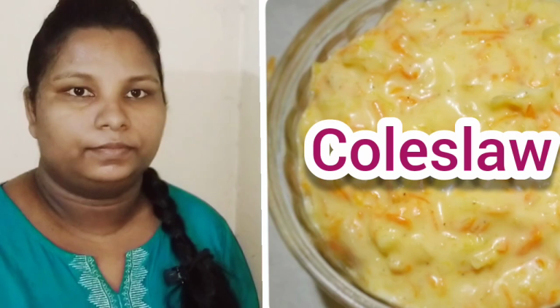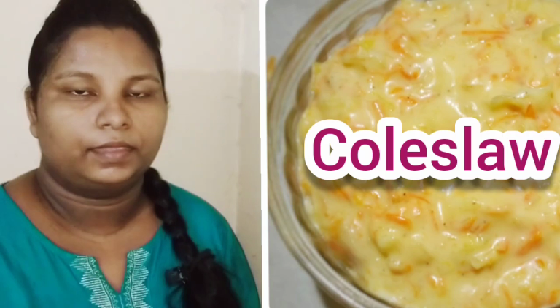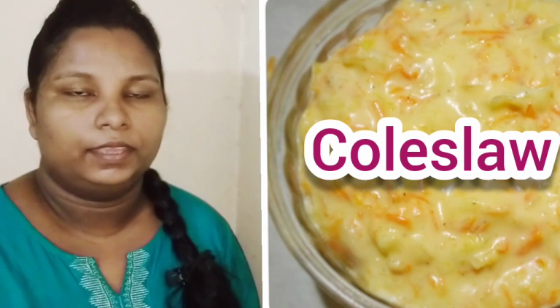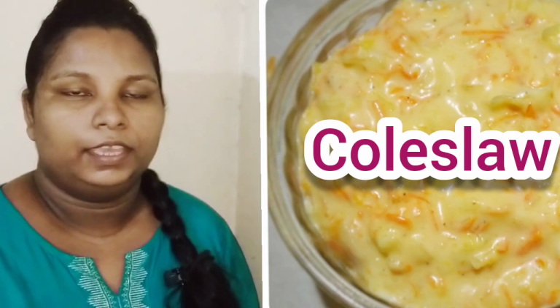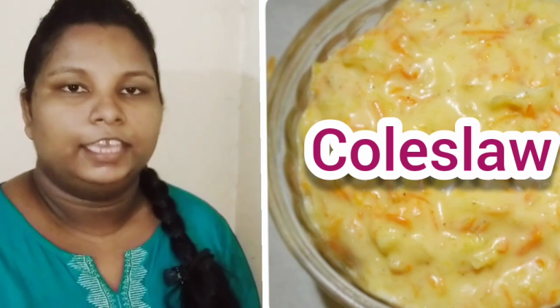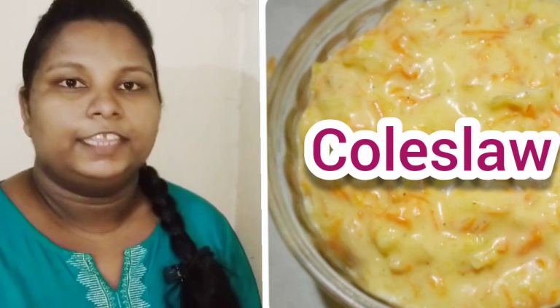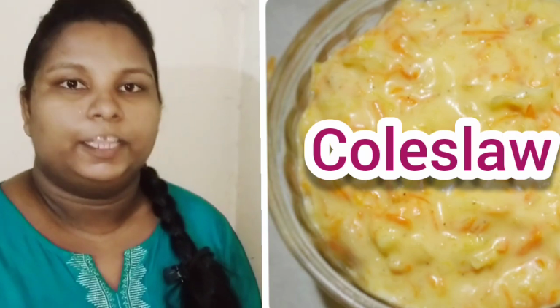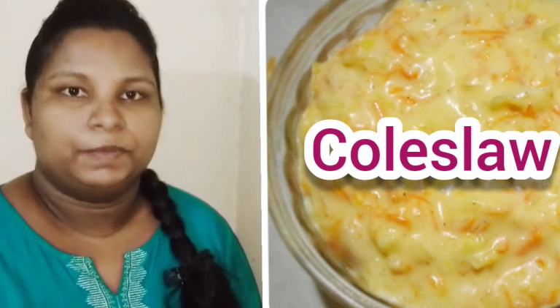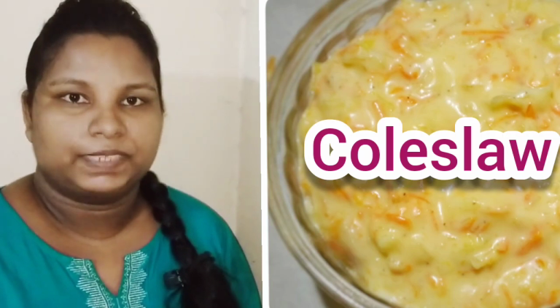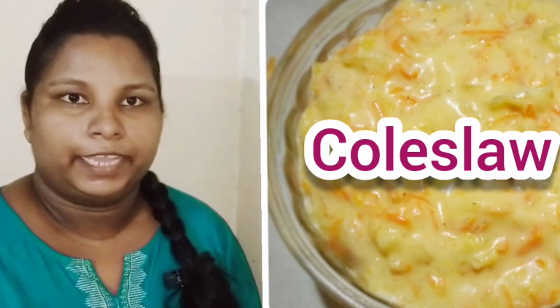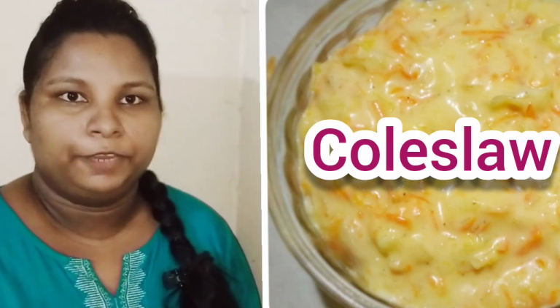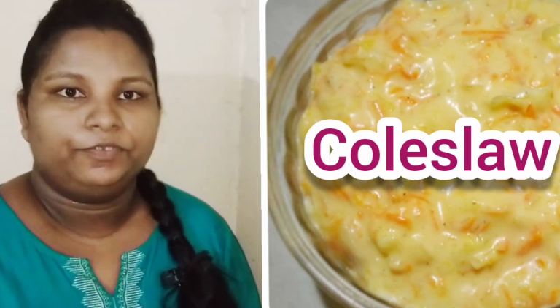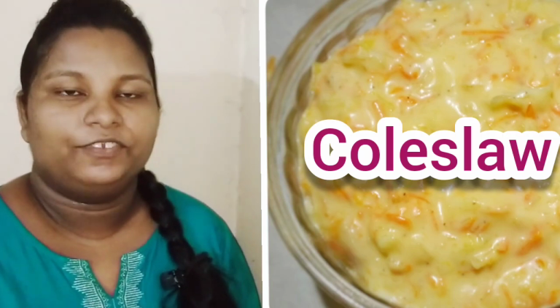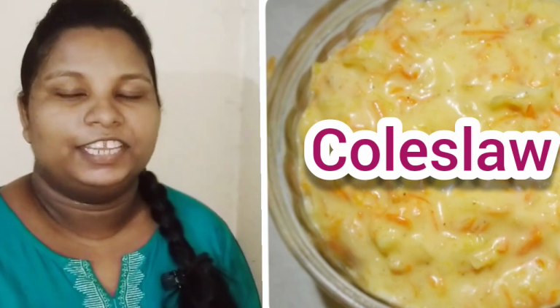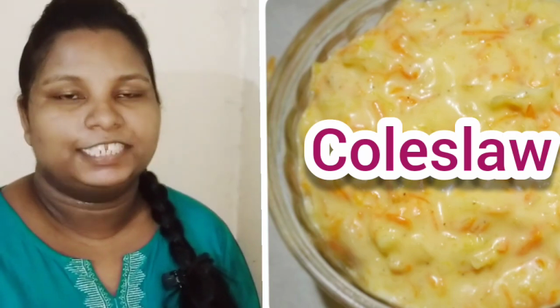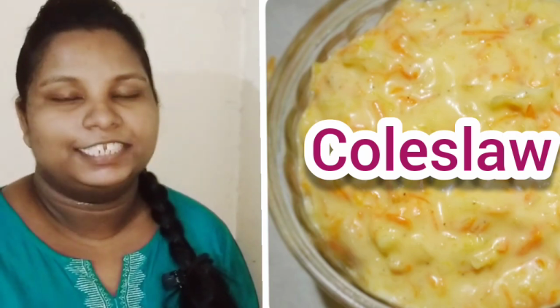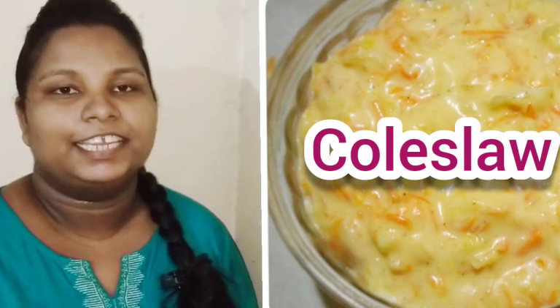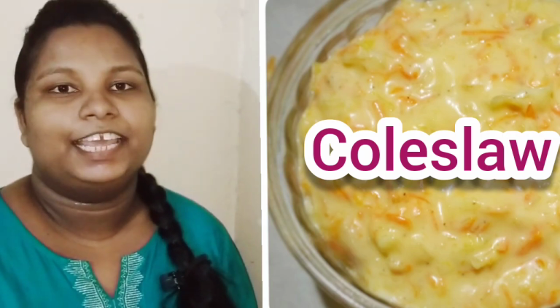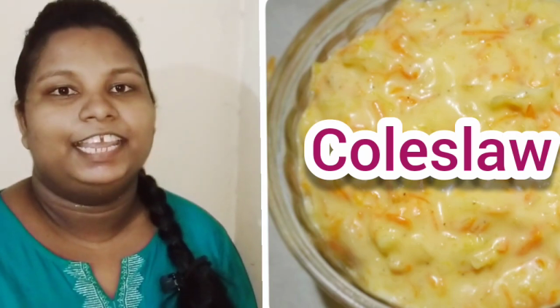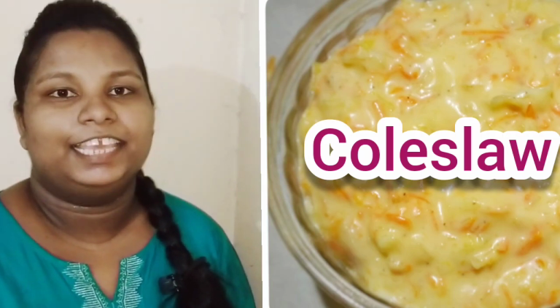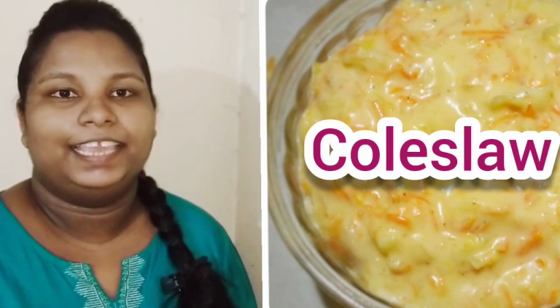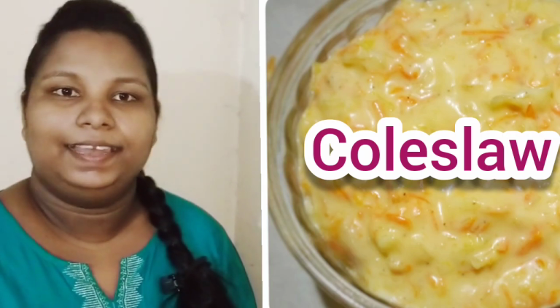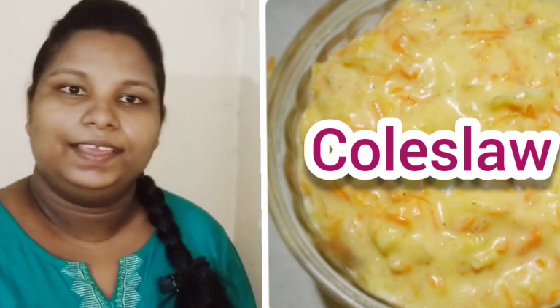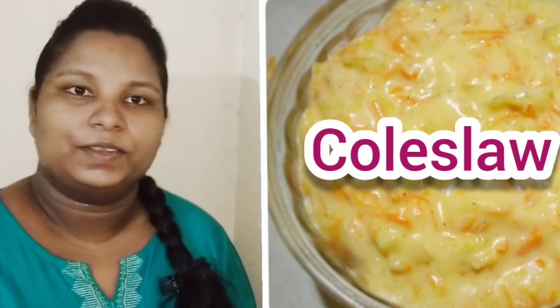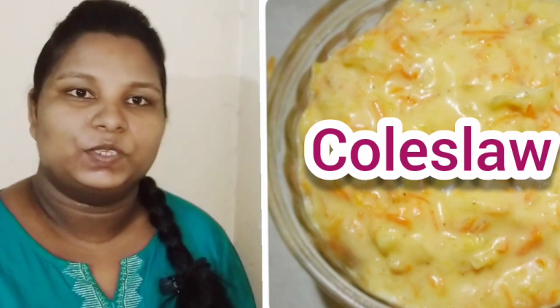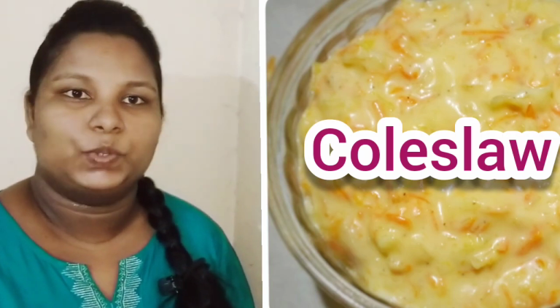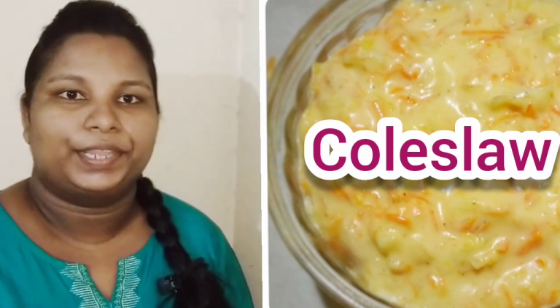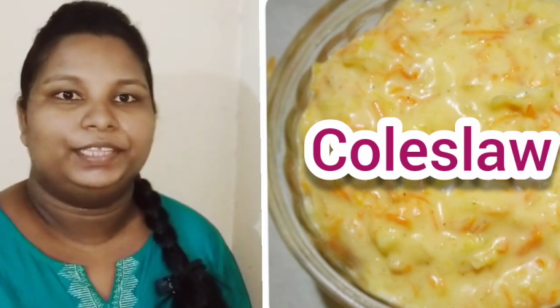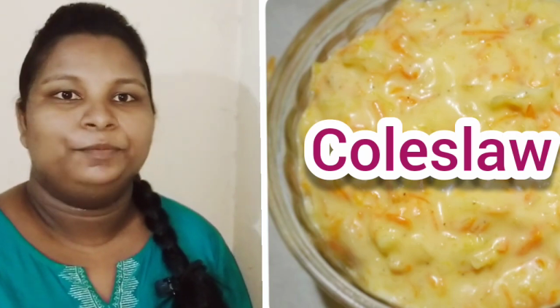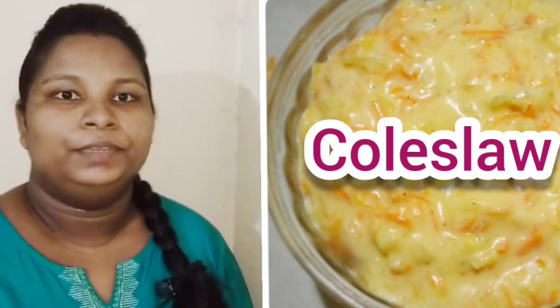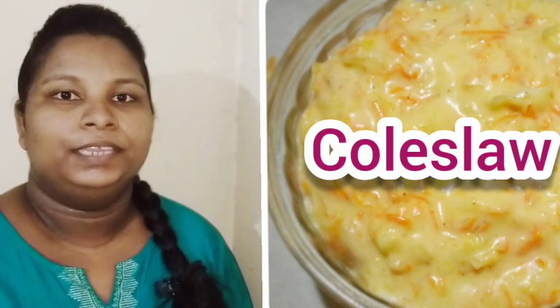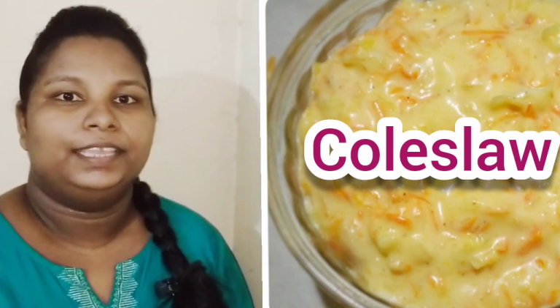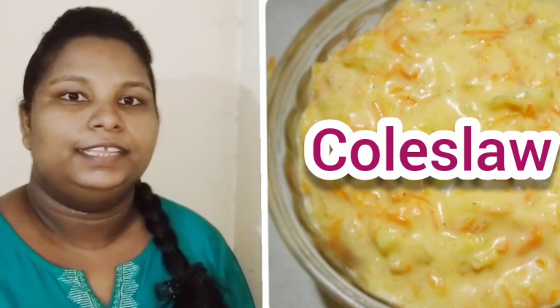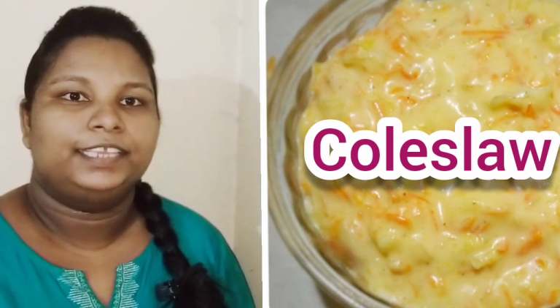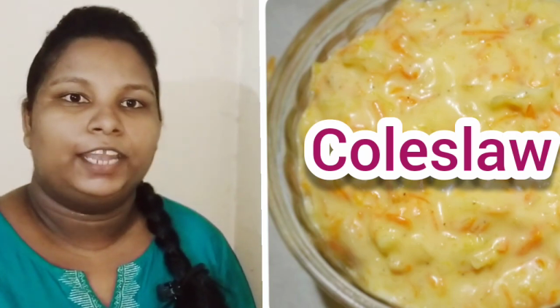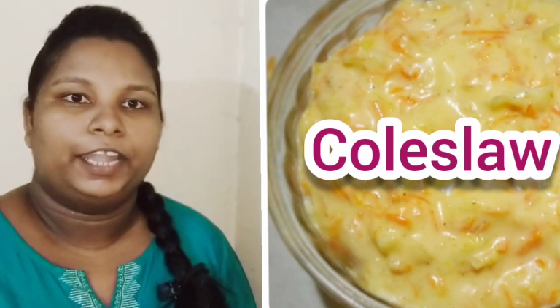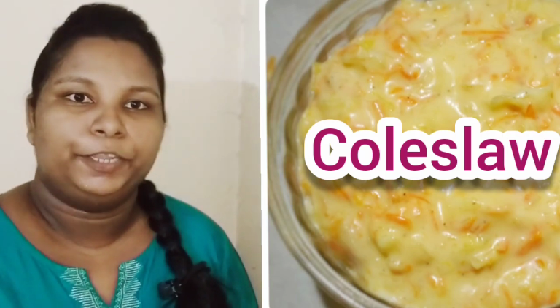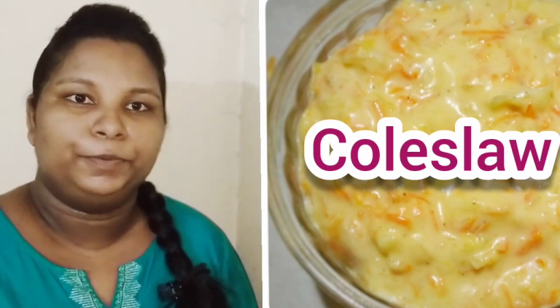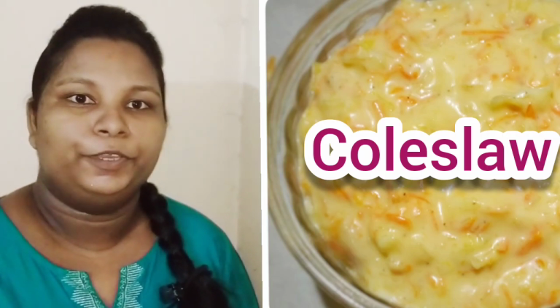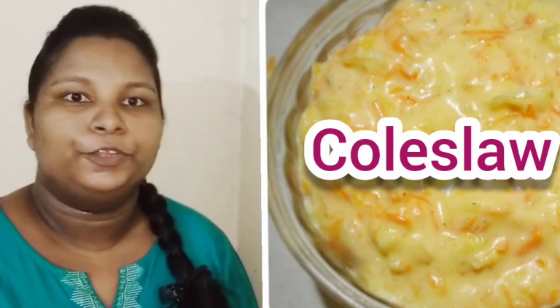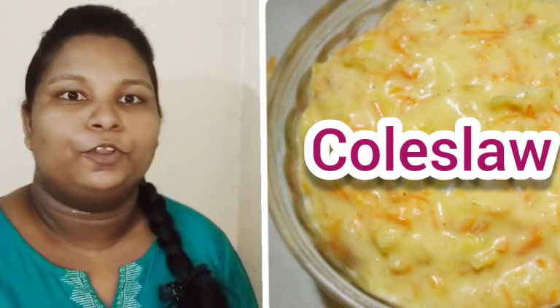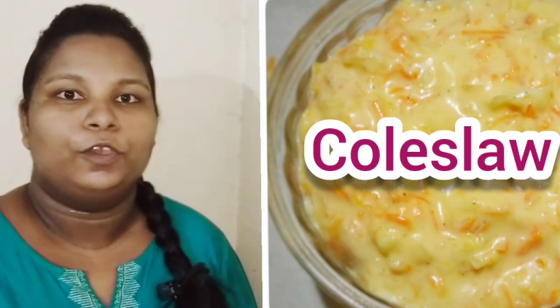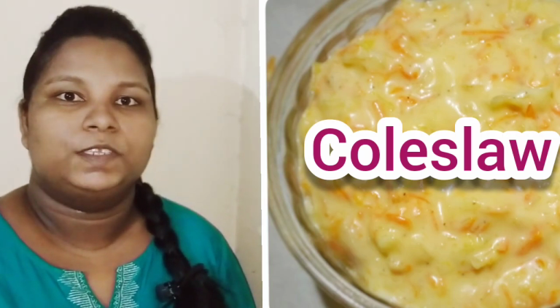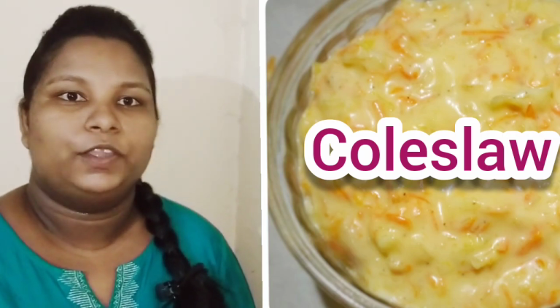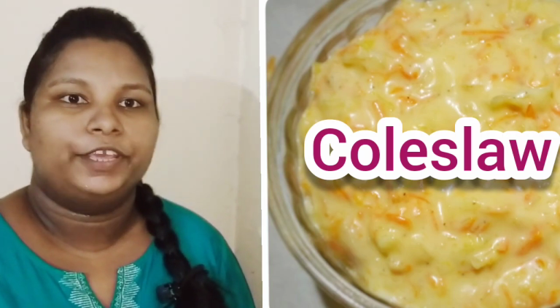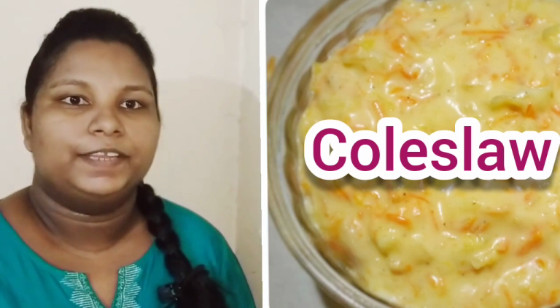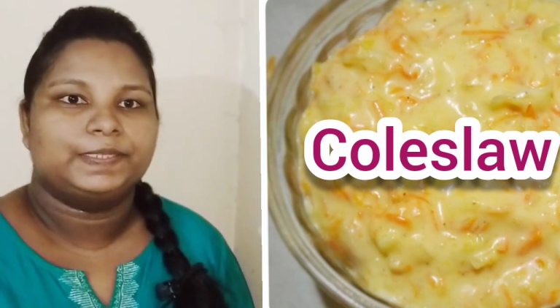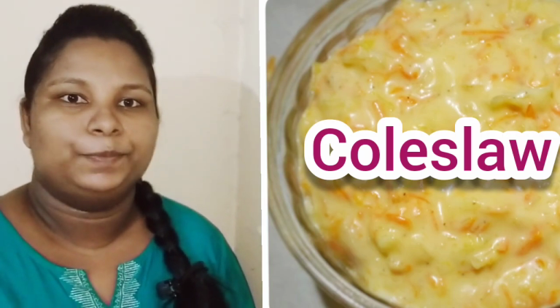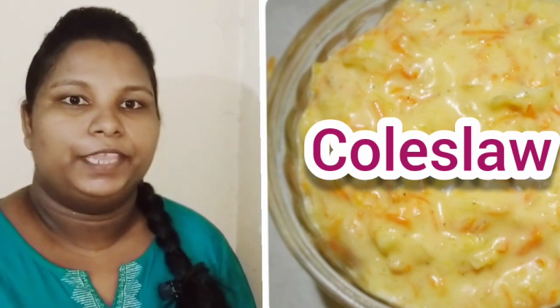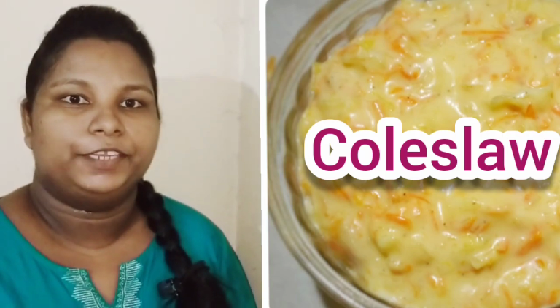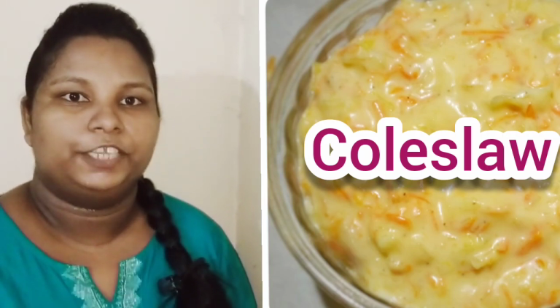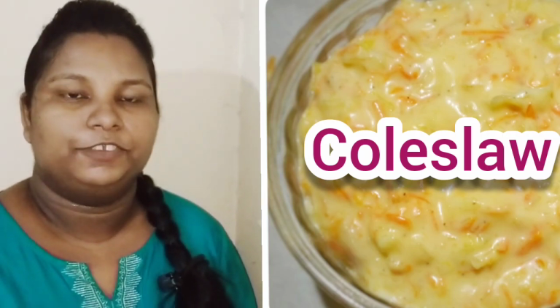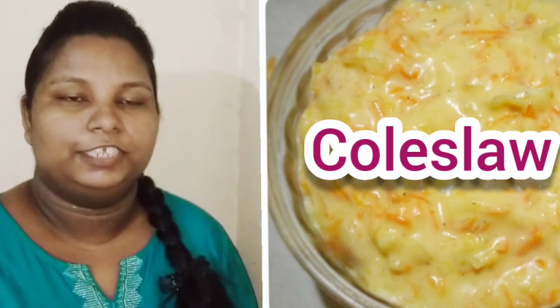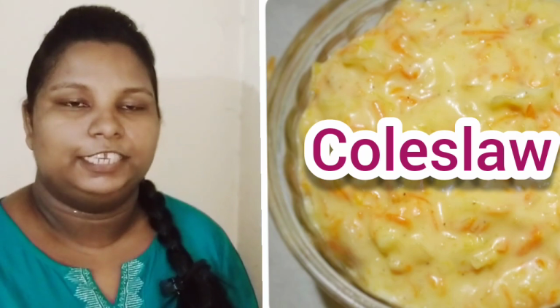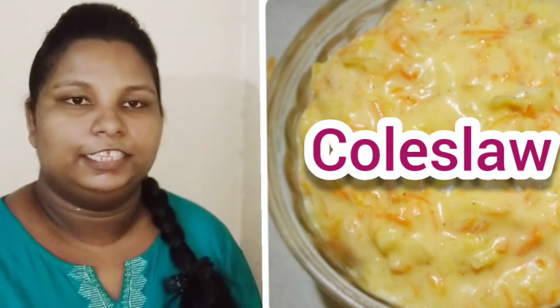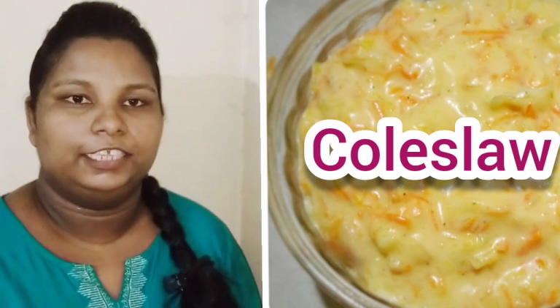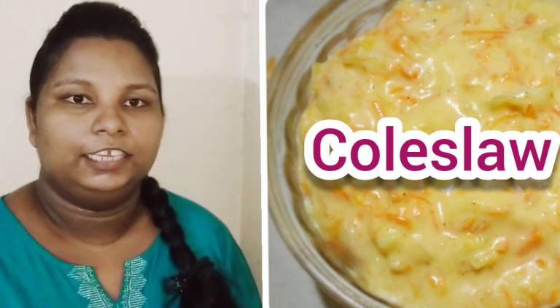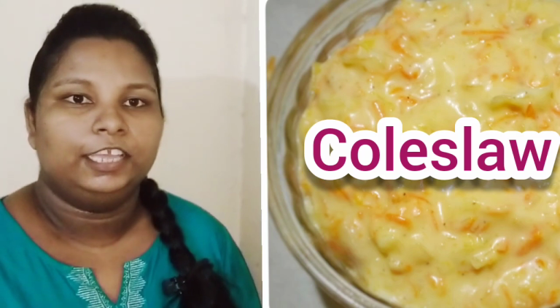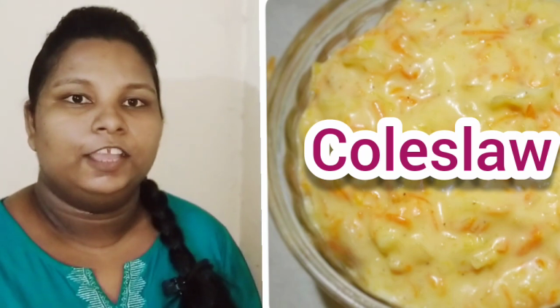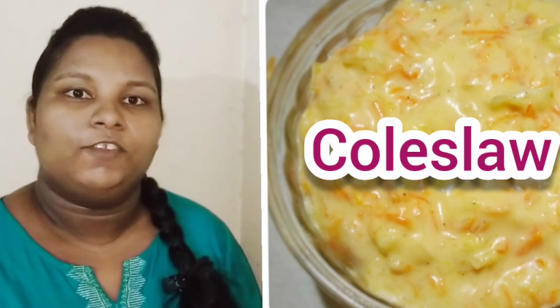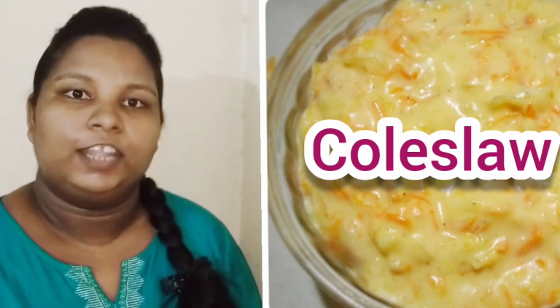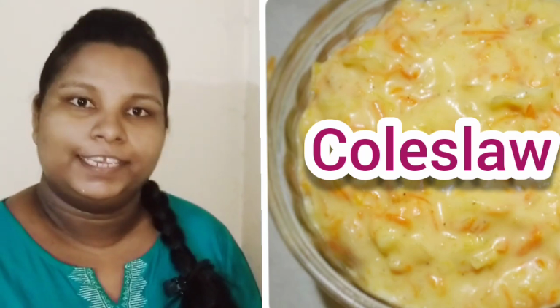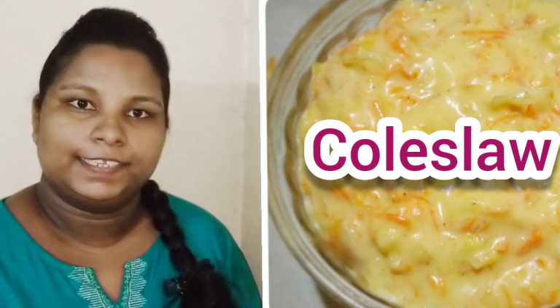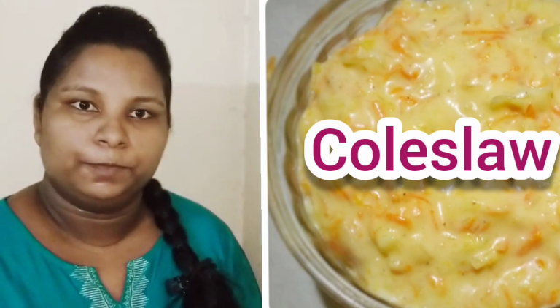Hello everyone. Welcome to FreshKitchenKerla. Today I have a recipe for coleslaw. It is very simple.